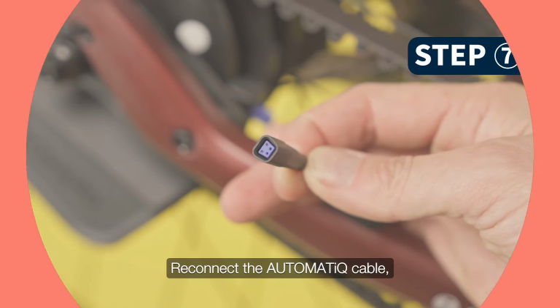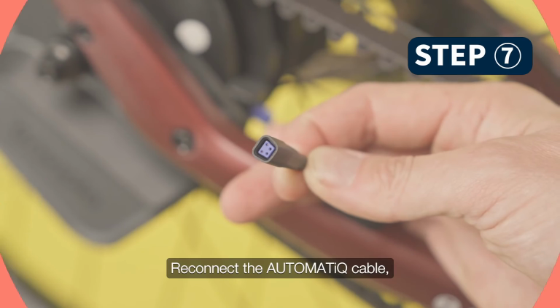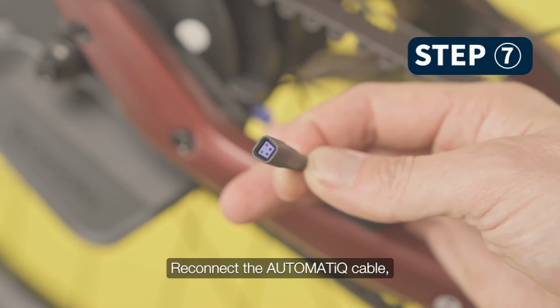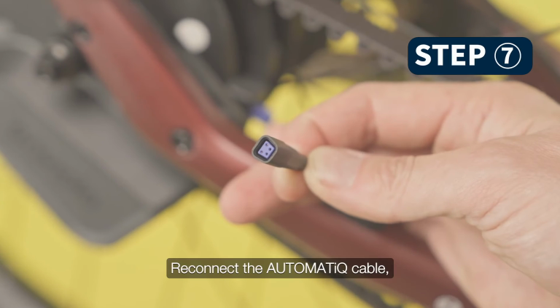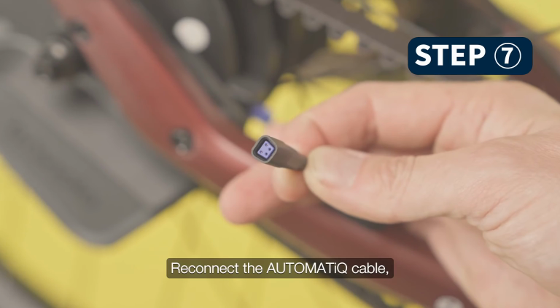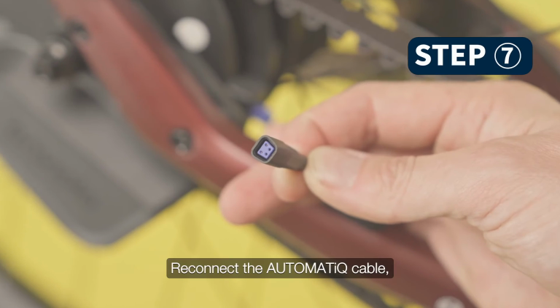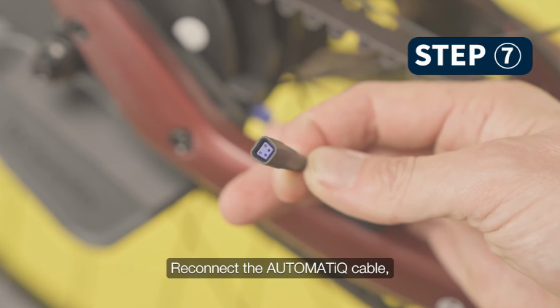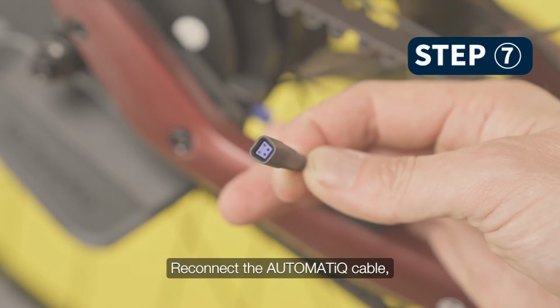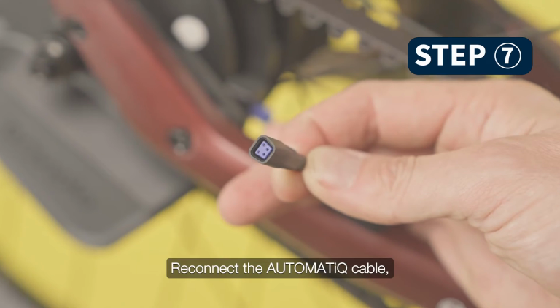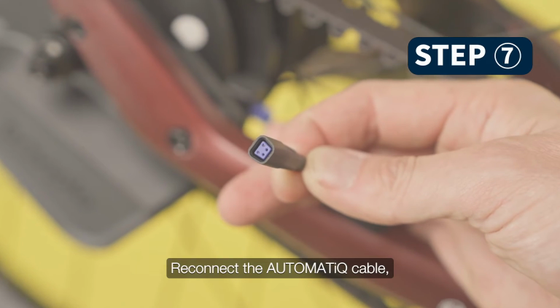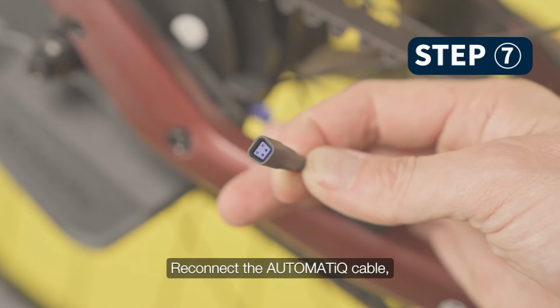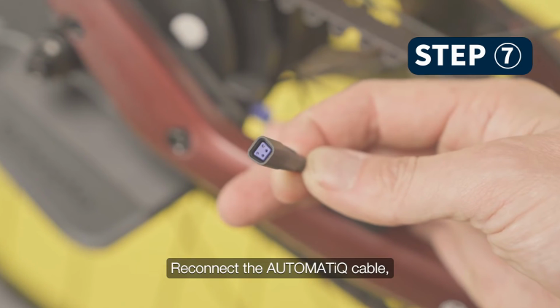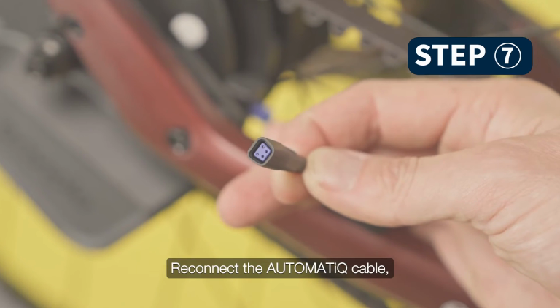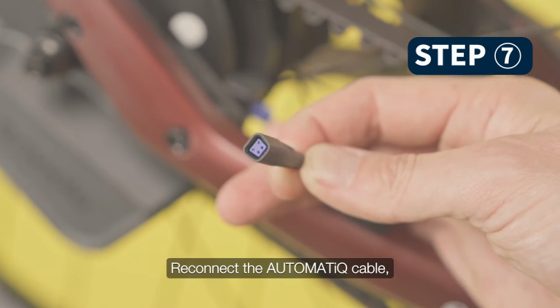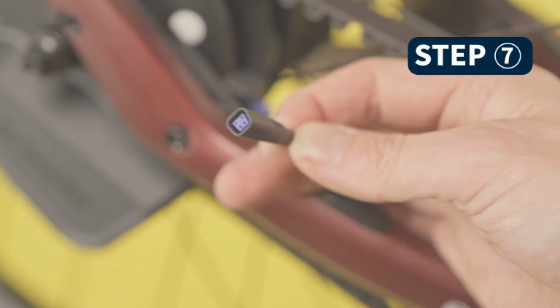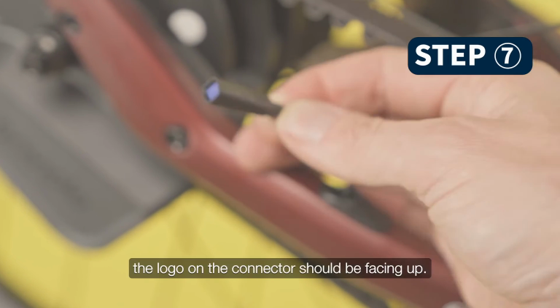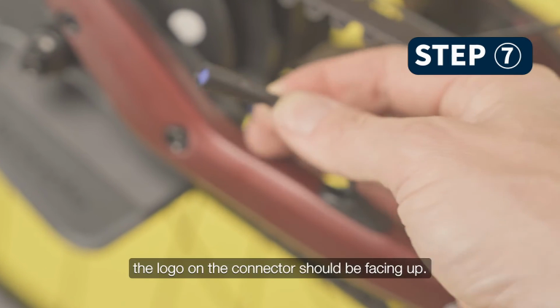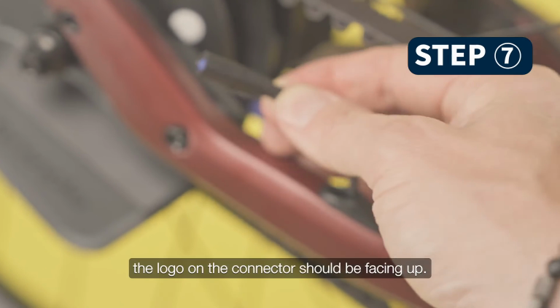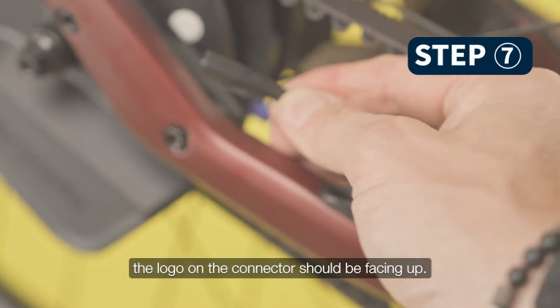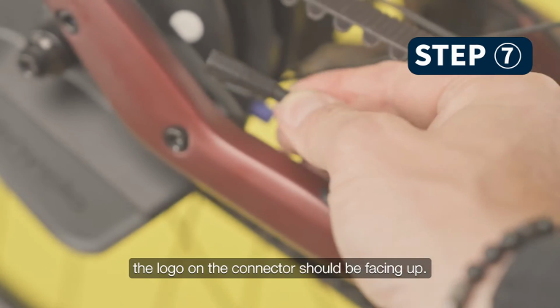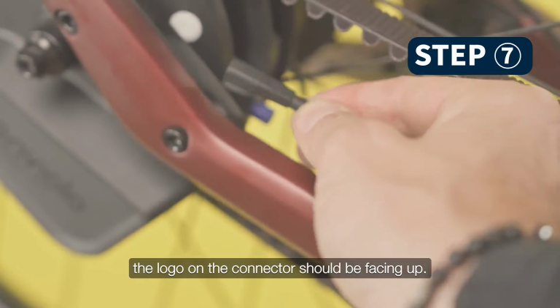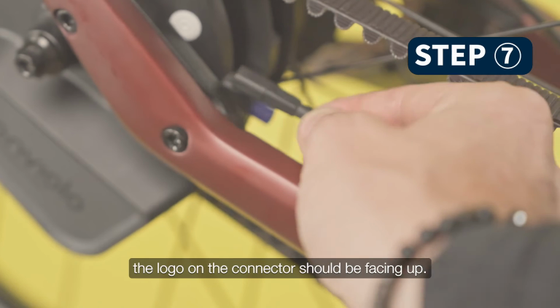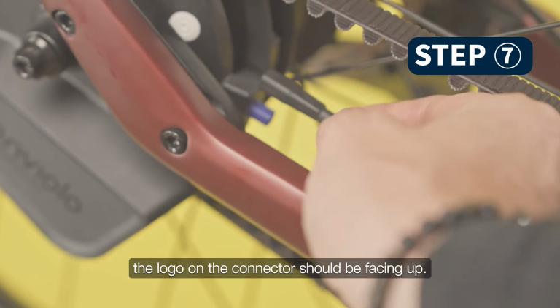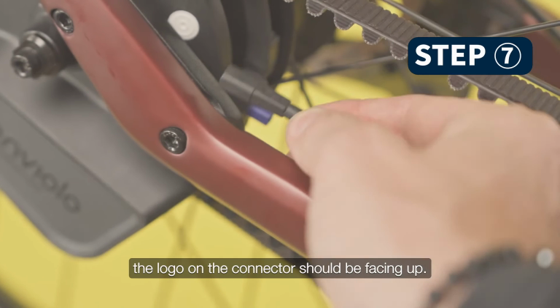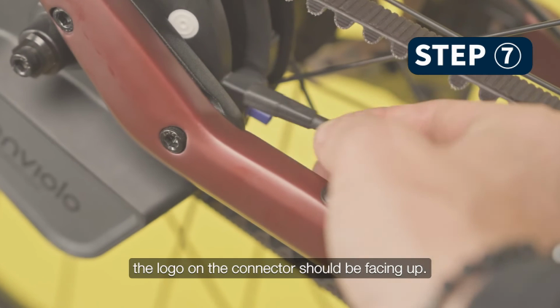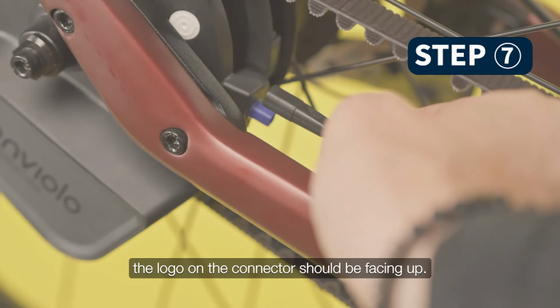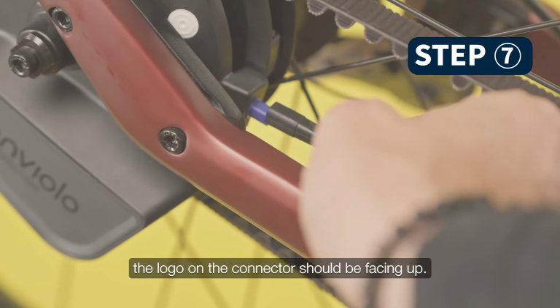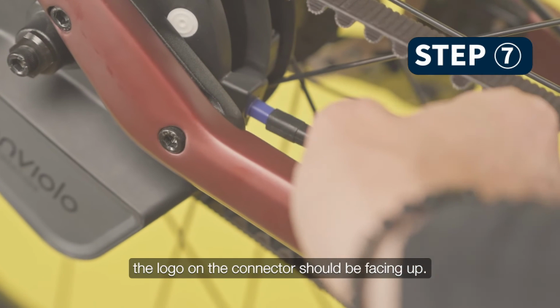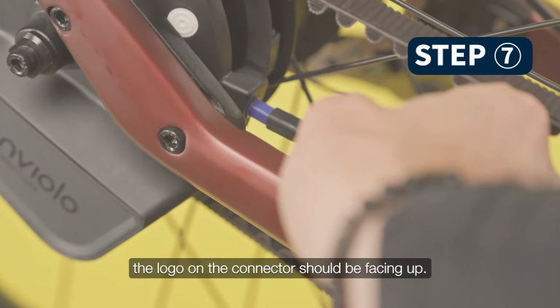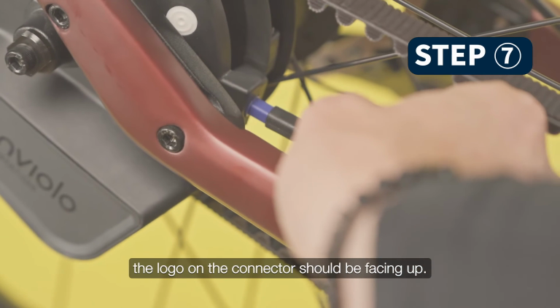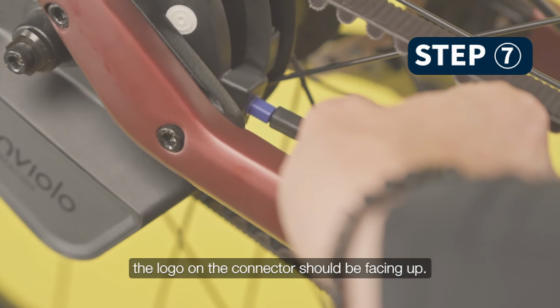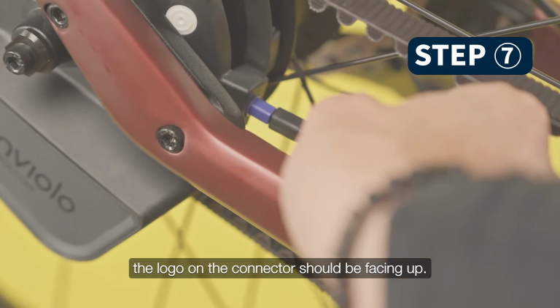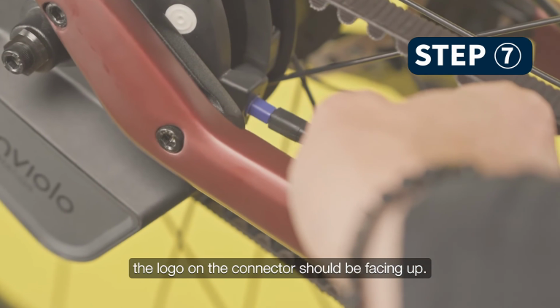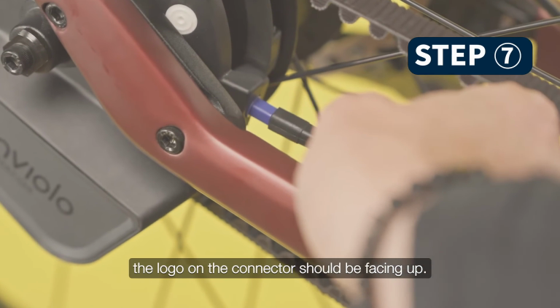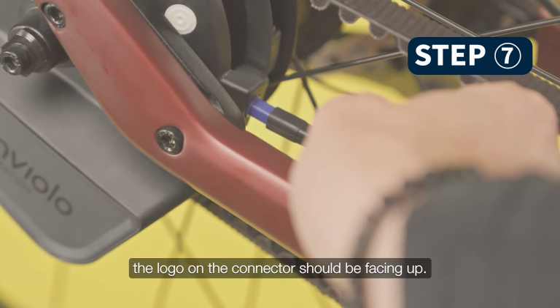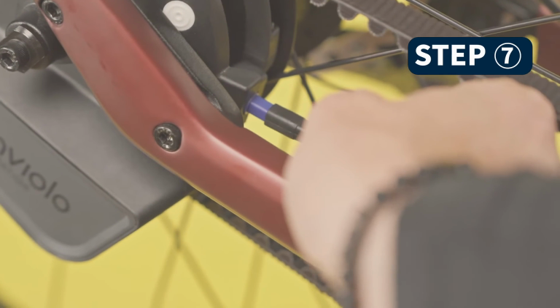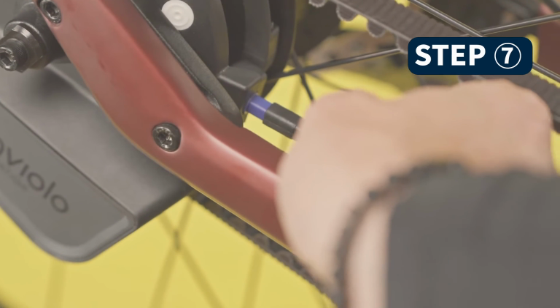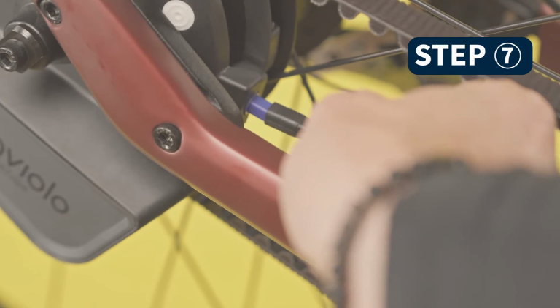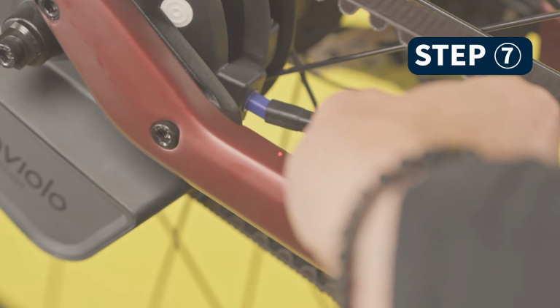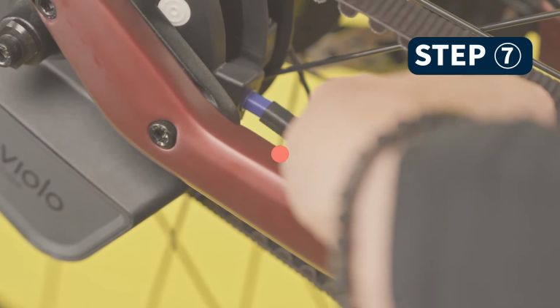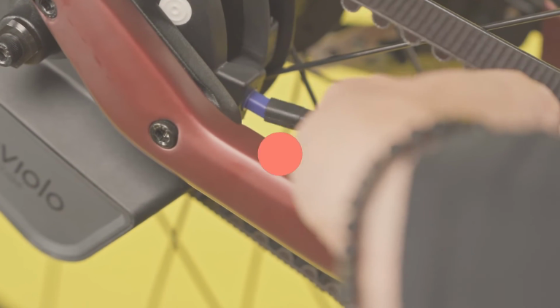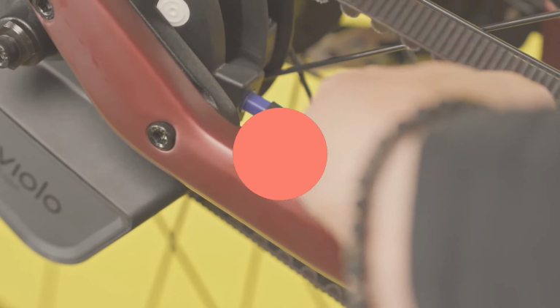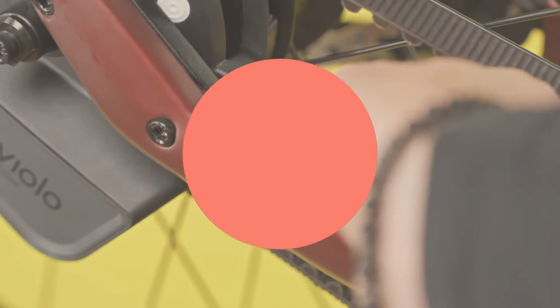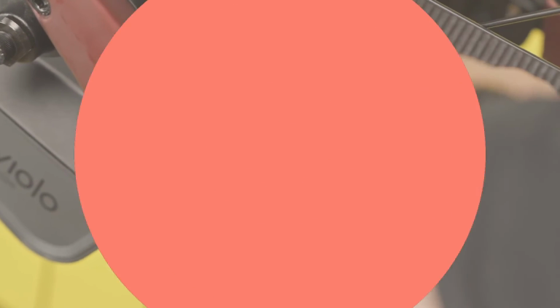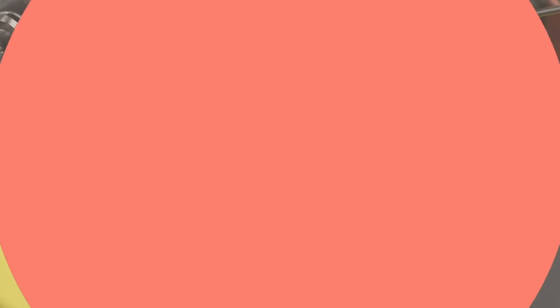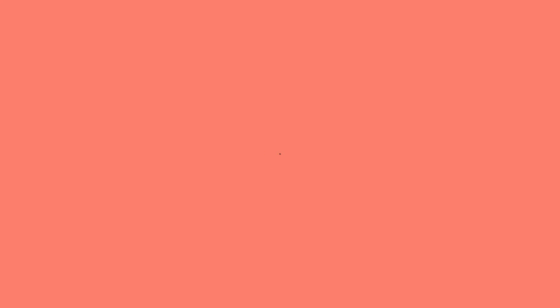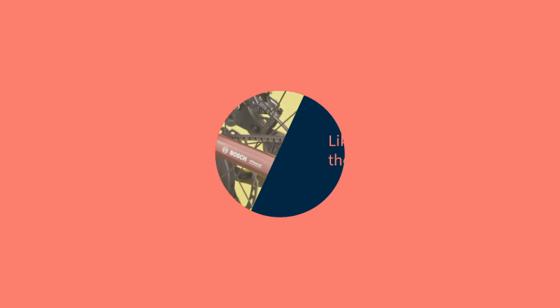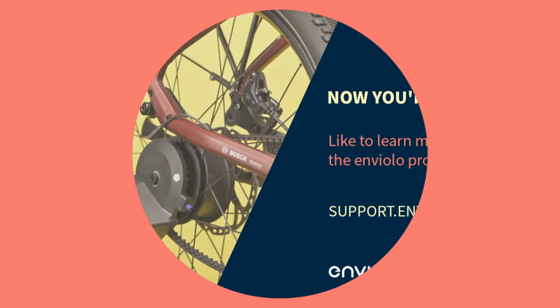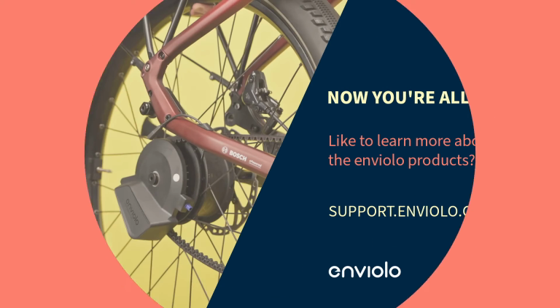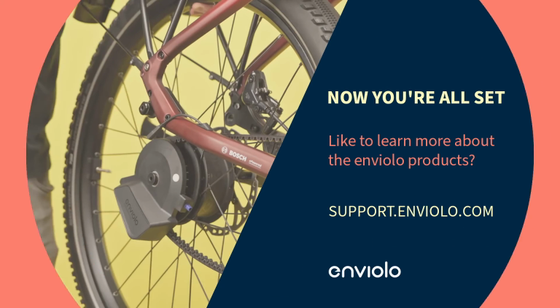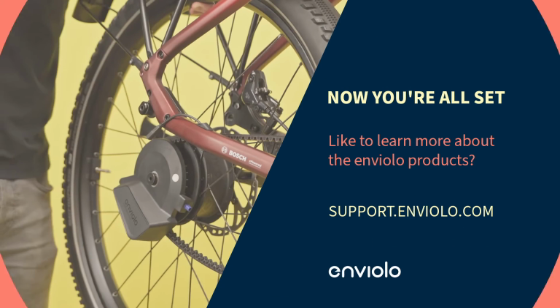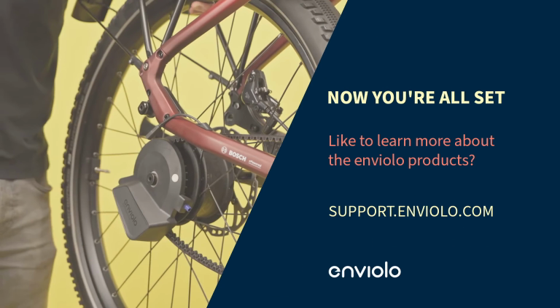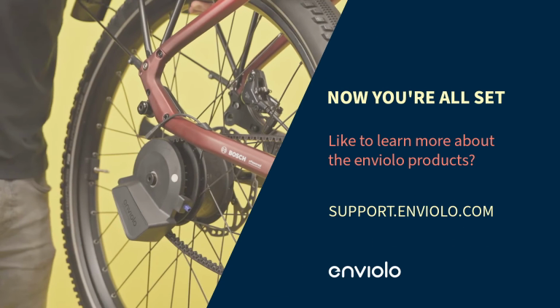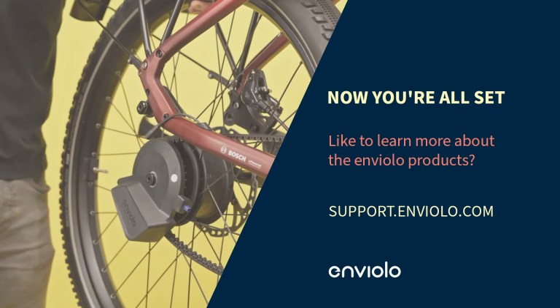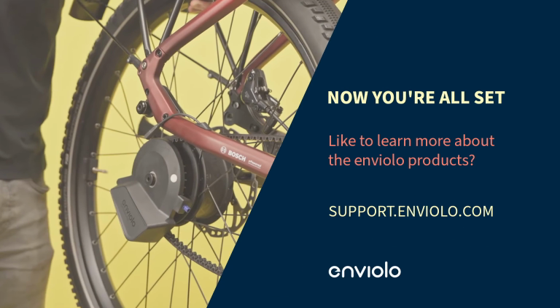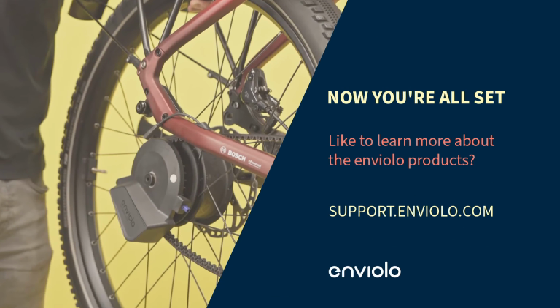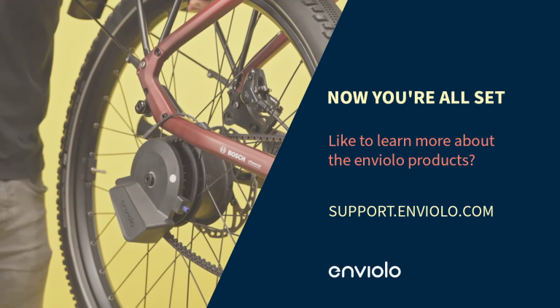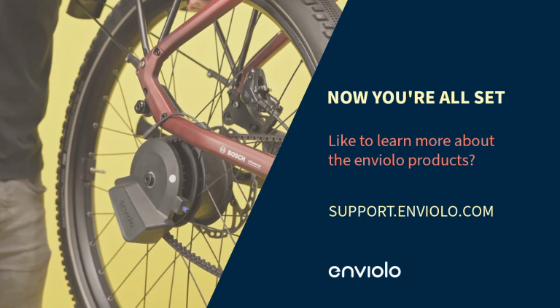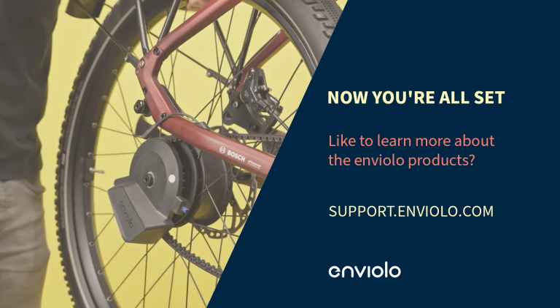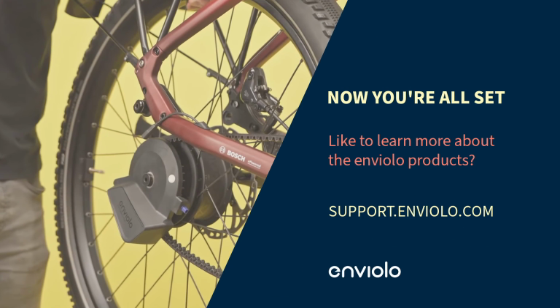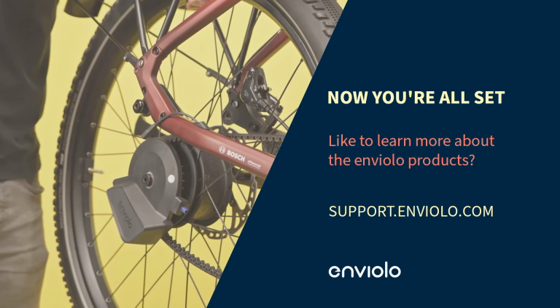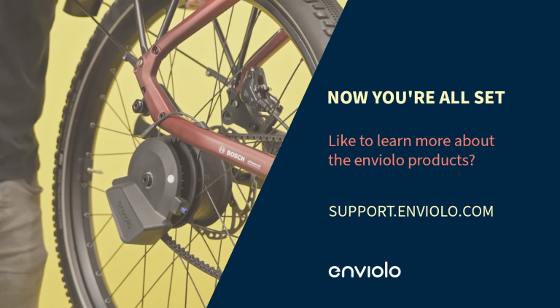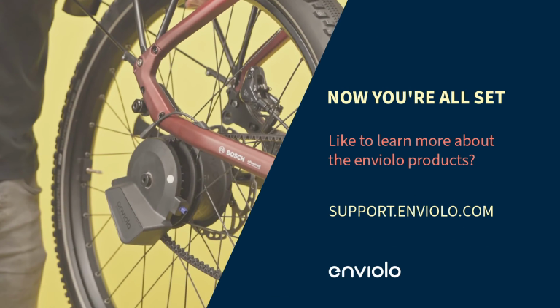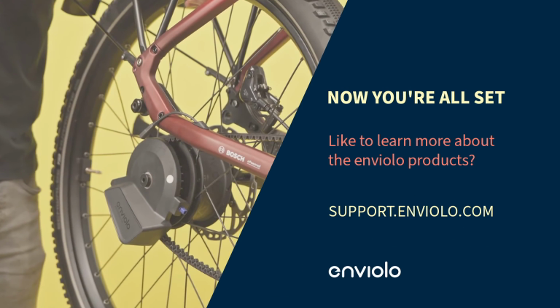Reconnect the automatic cable — the logo on the connector should be facing up. Now you're all set.